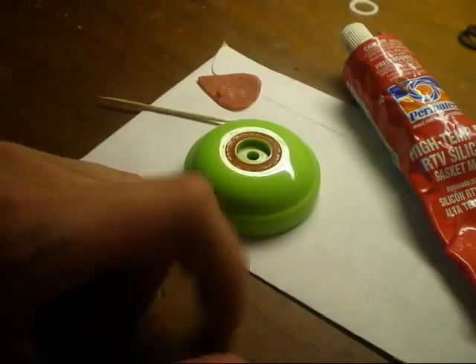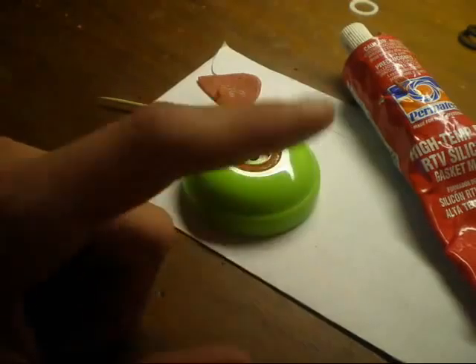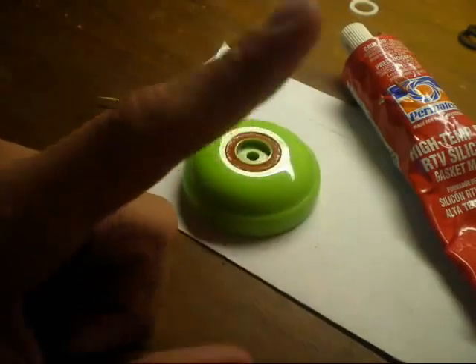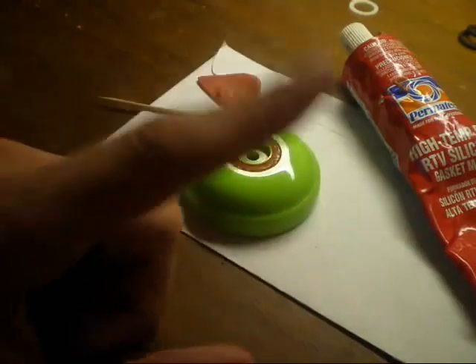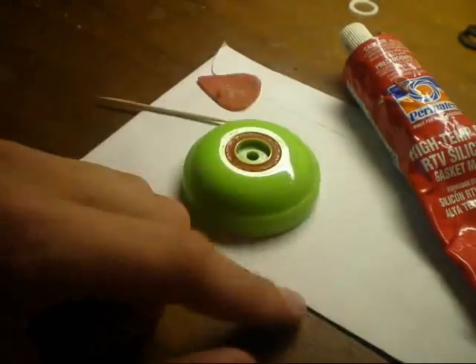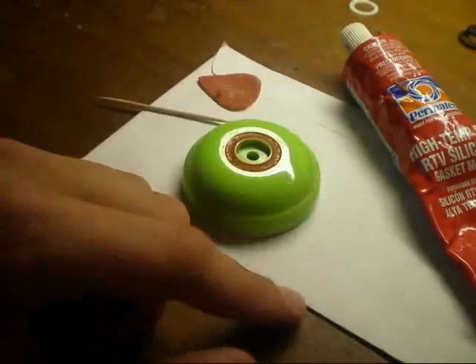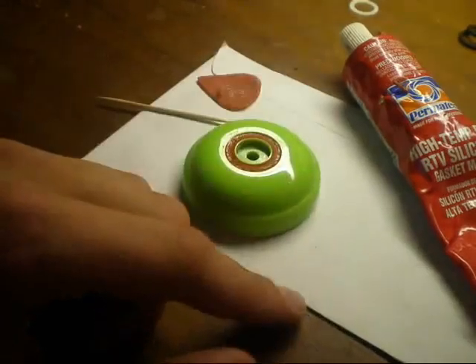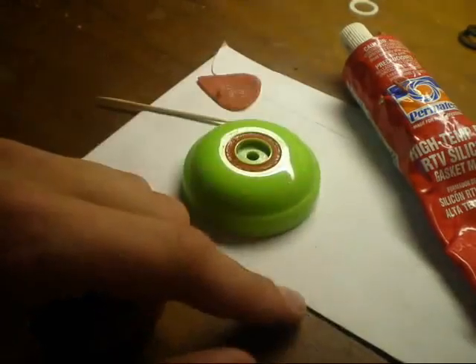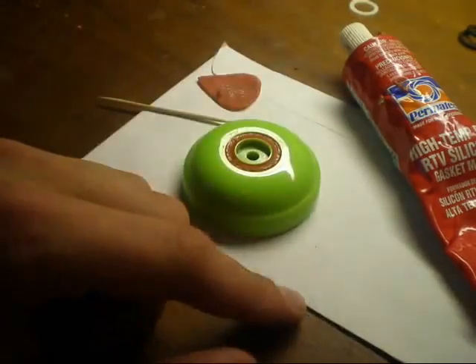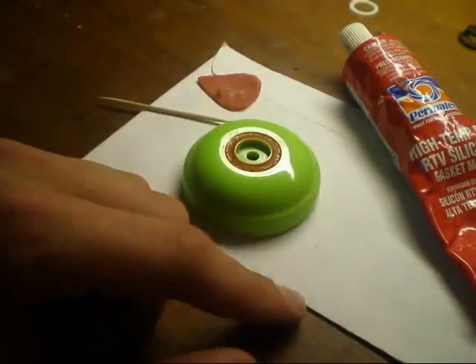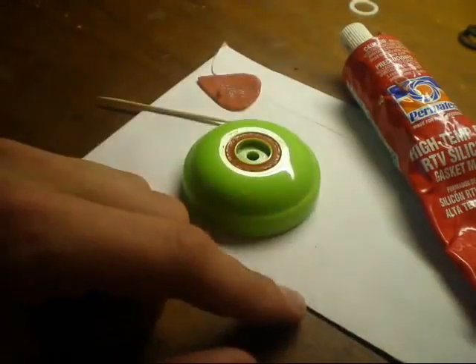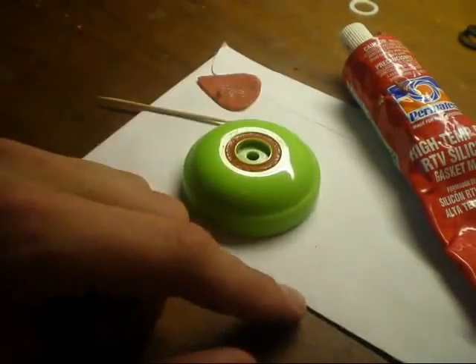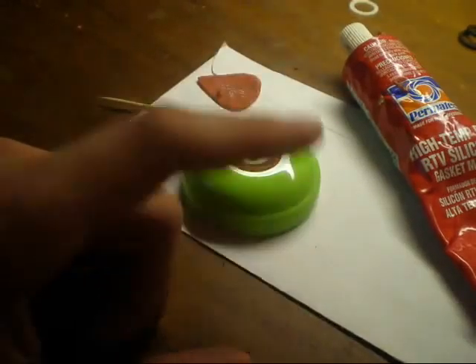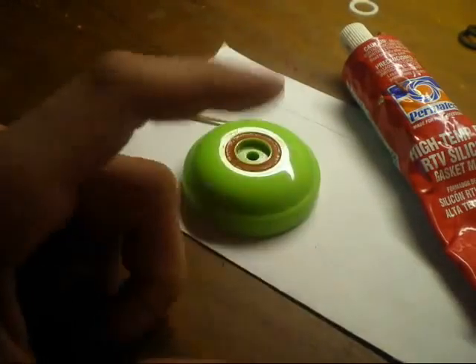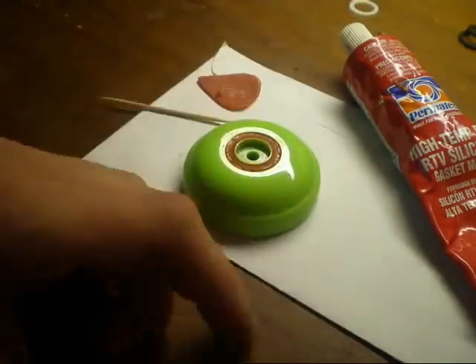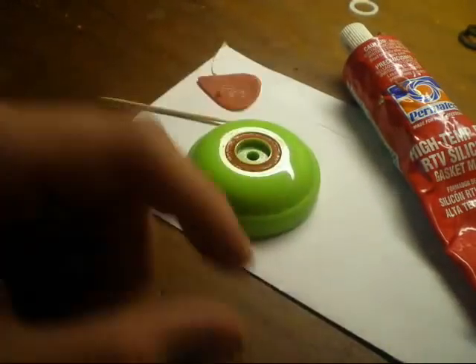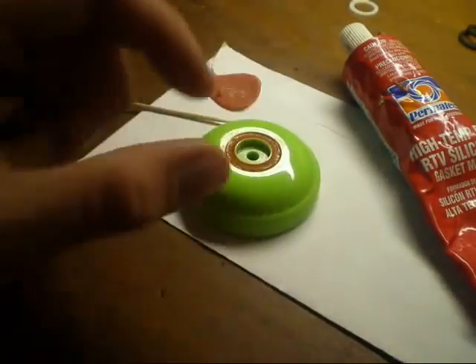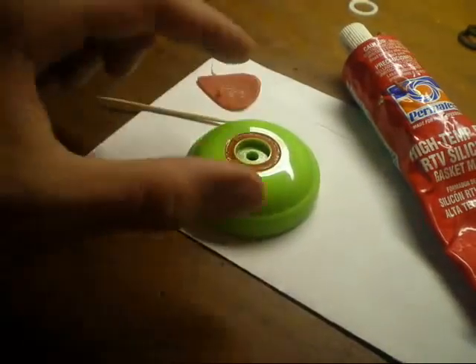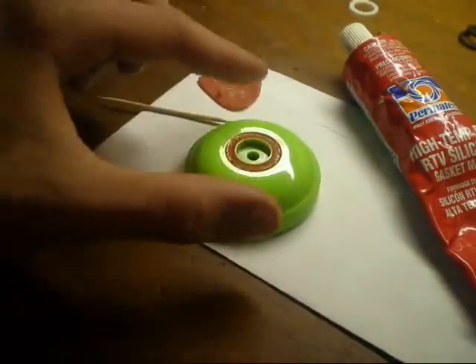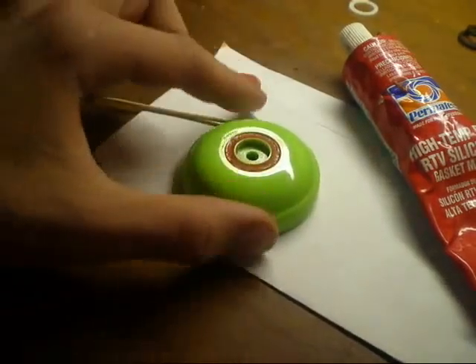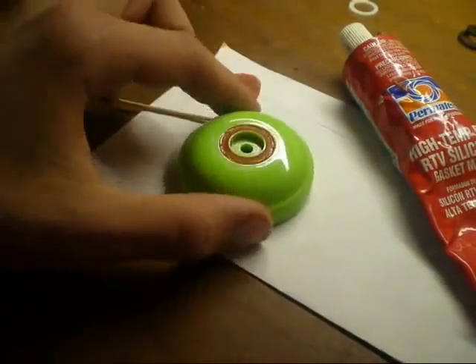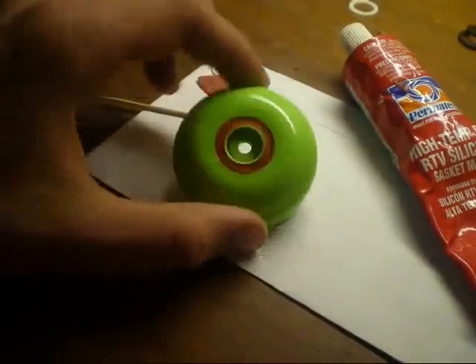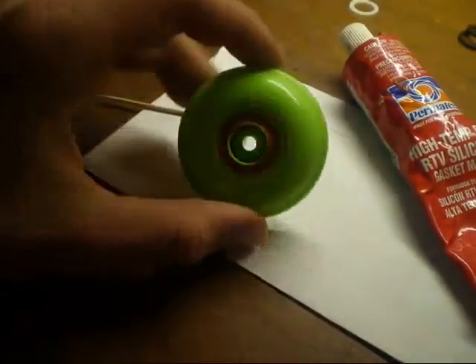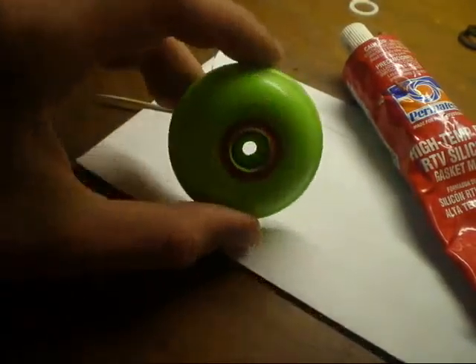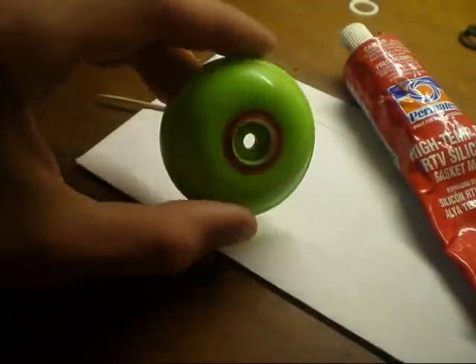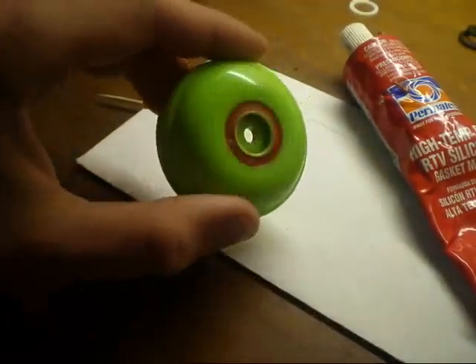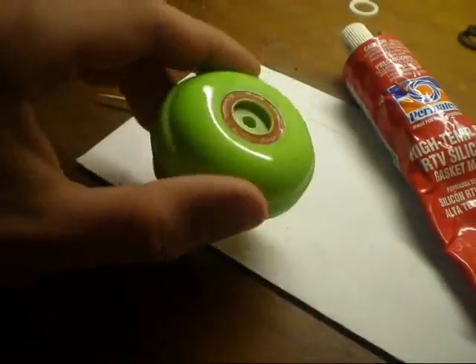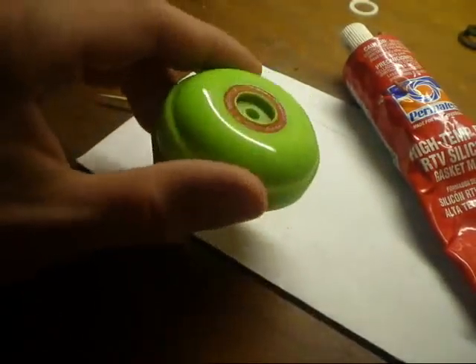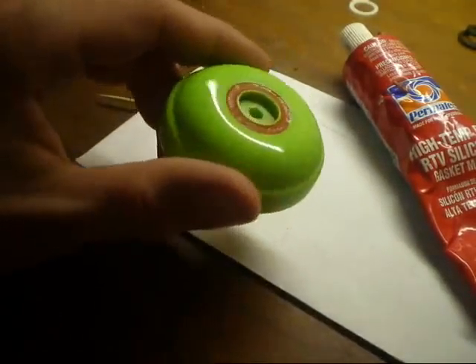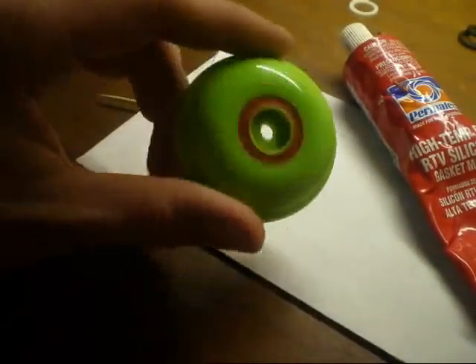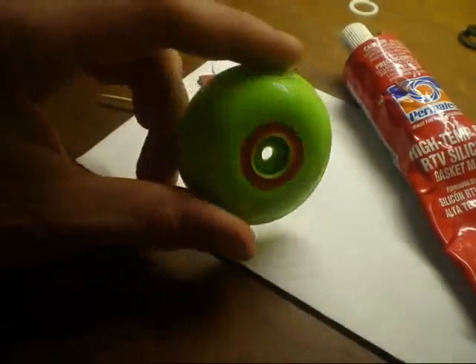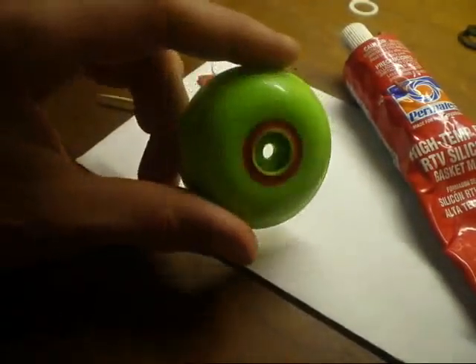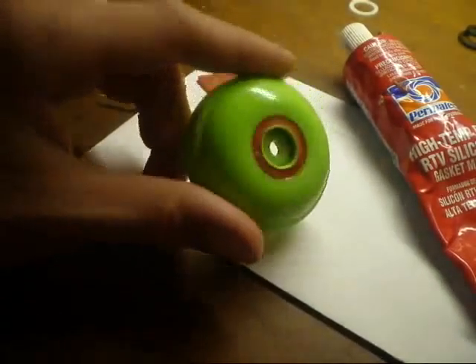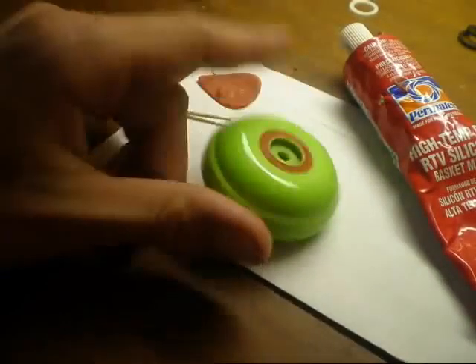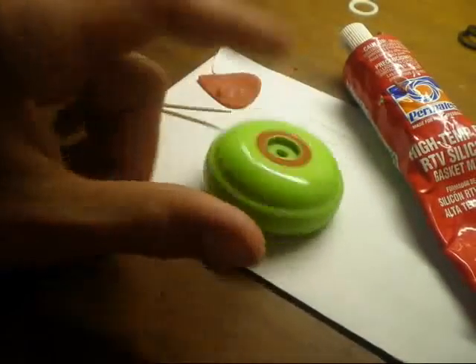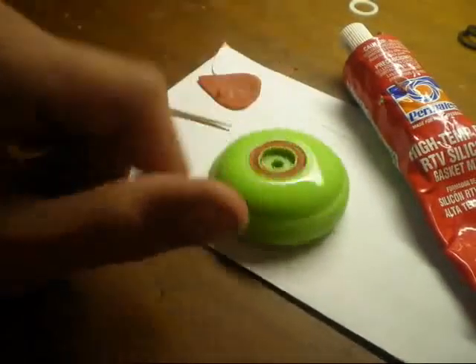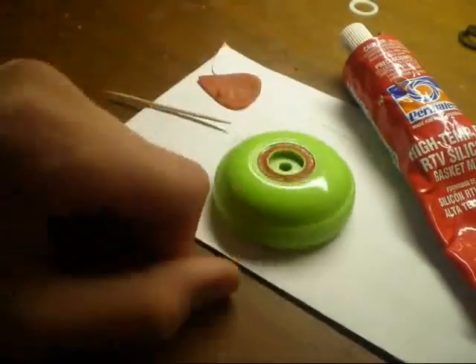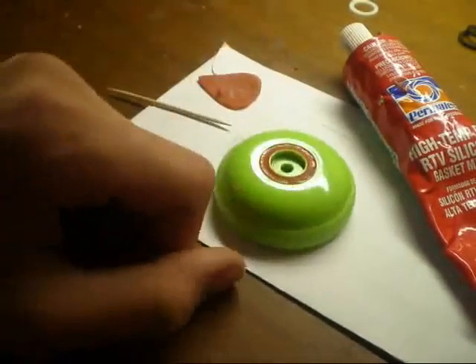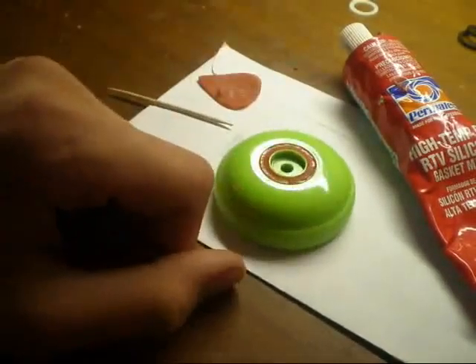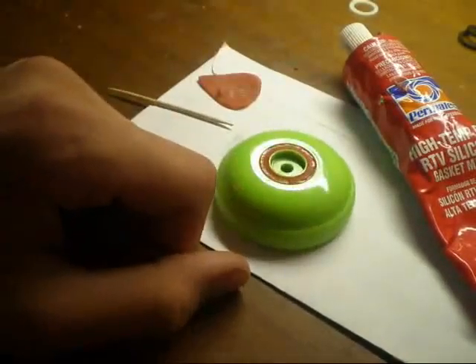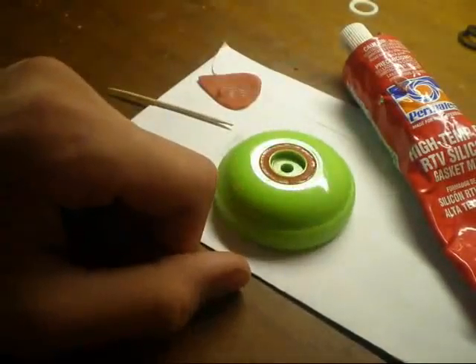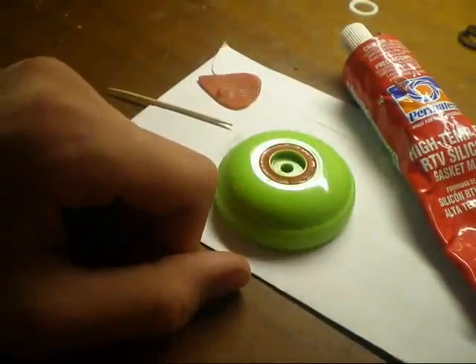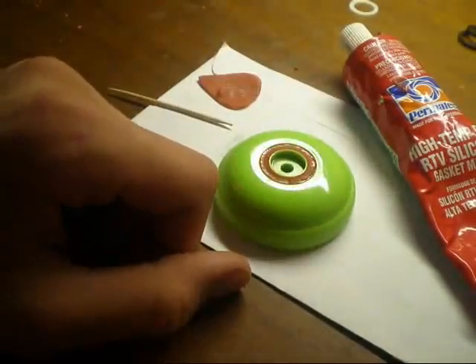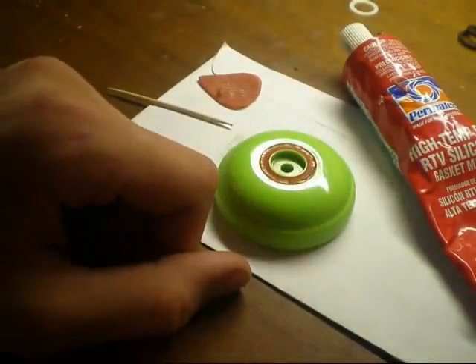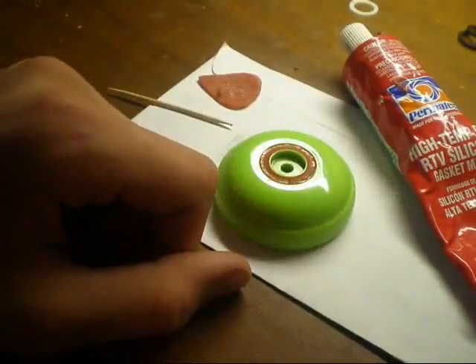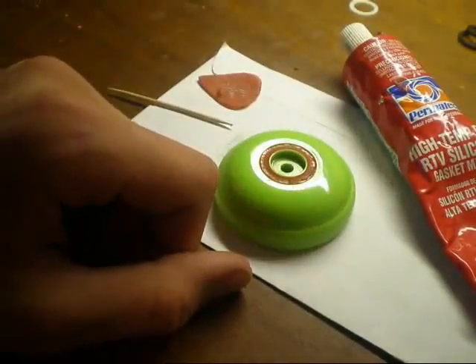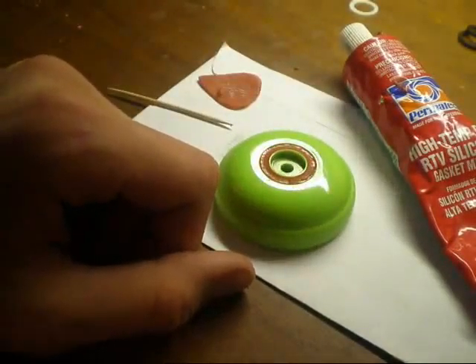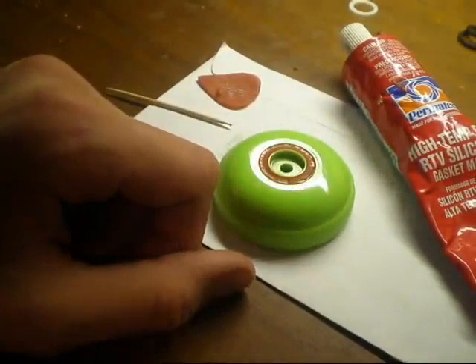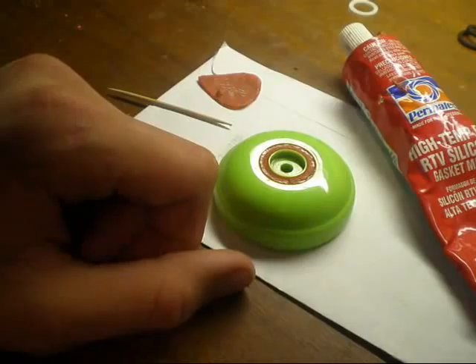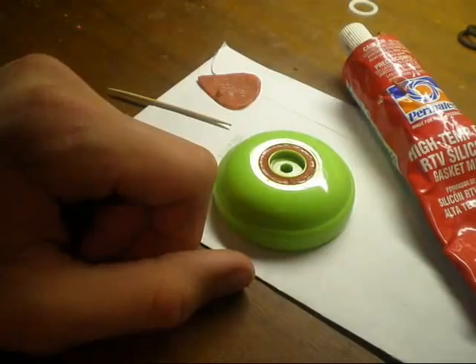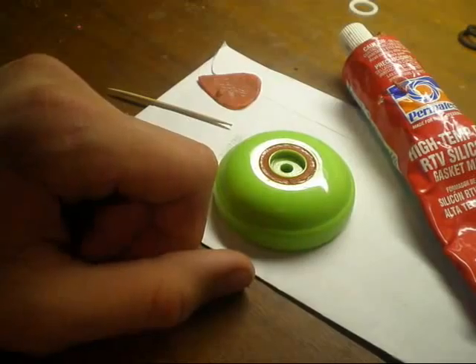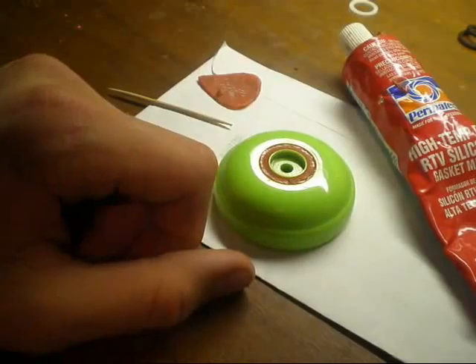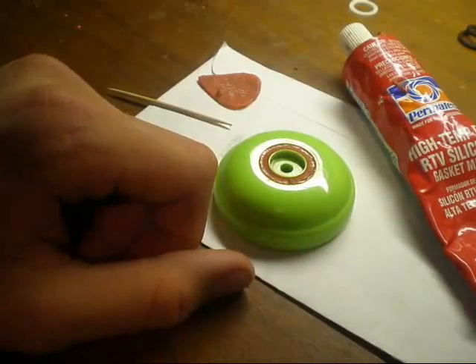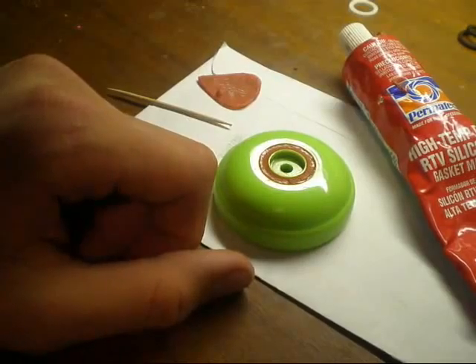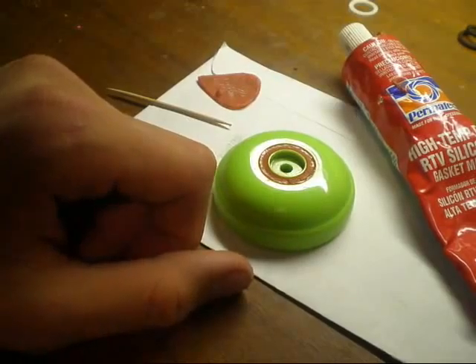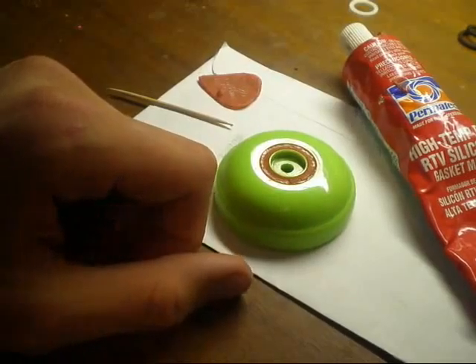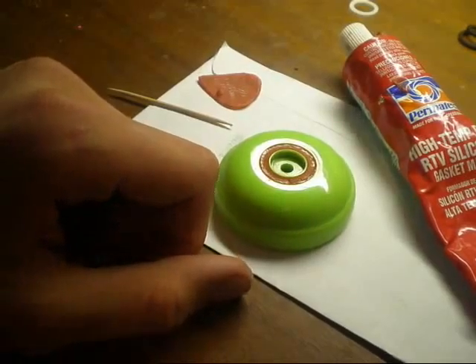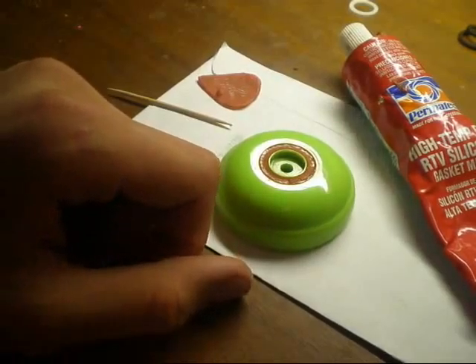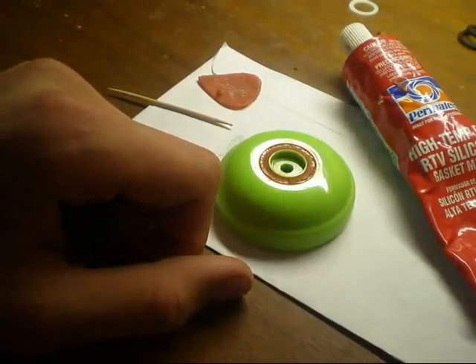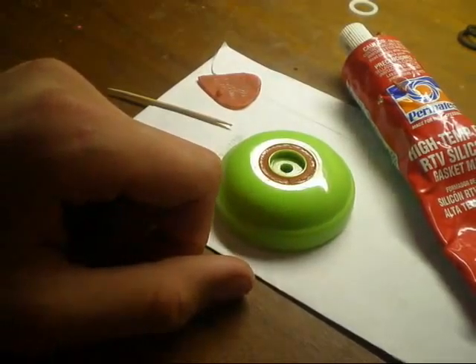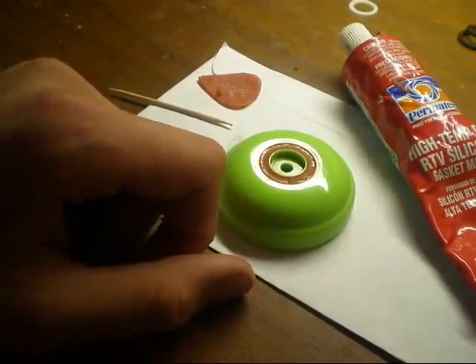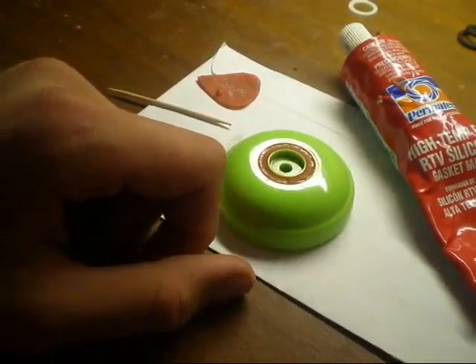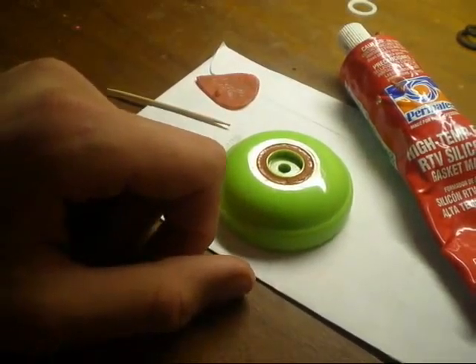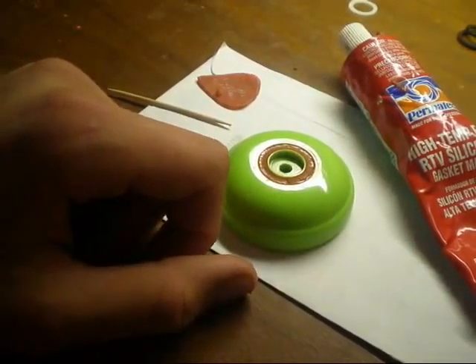Today I'm going to show you guys how to silicone your yoyo, like so. Let's get started.